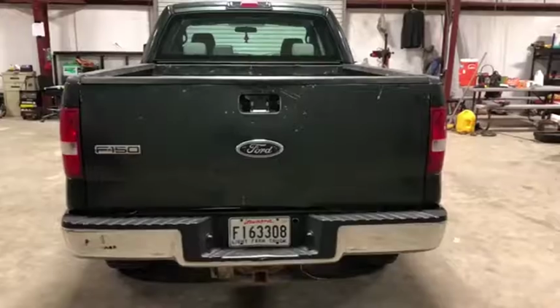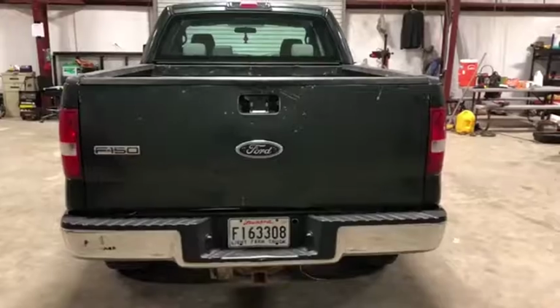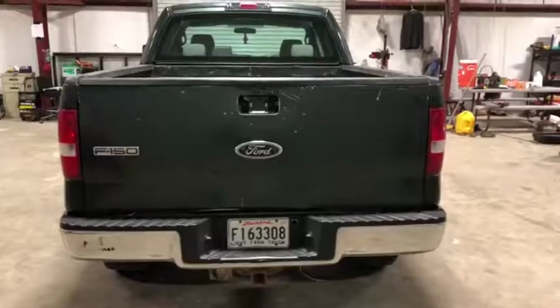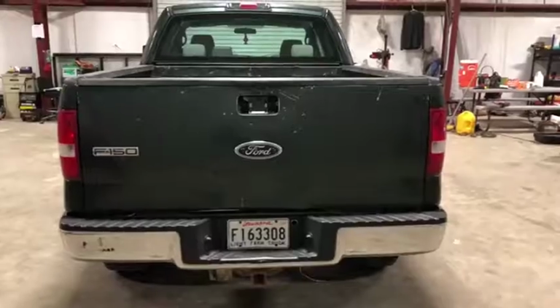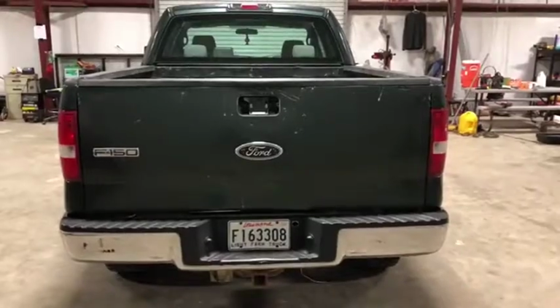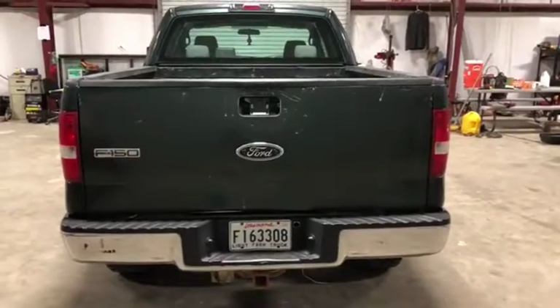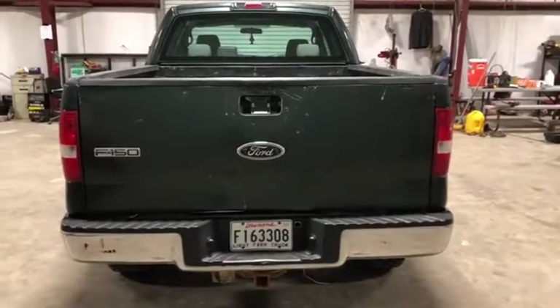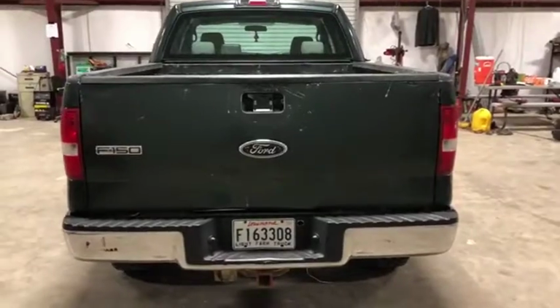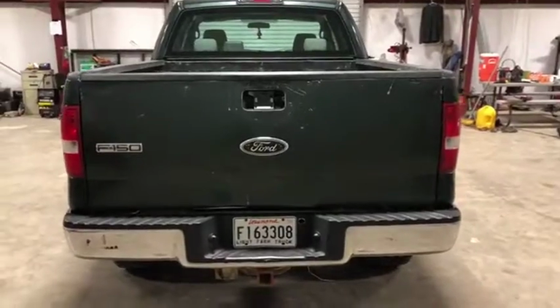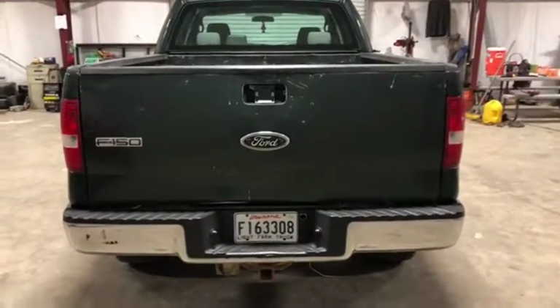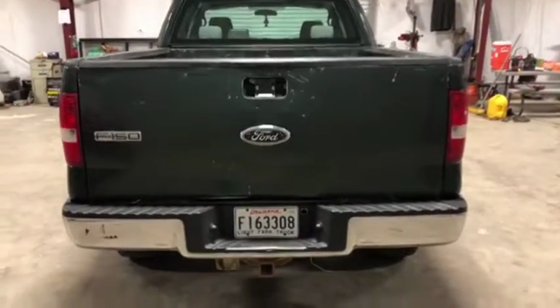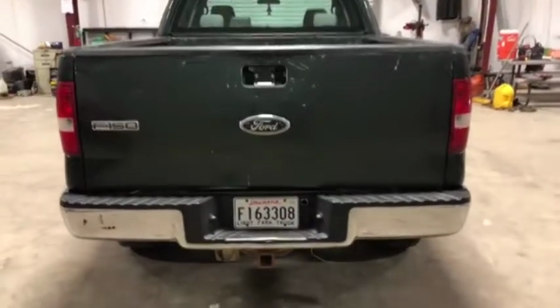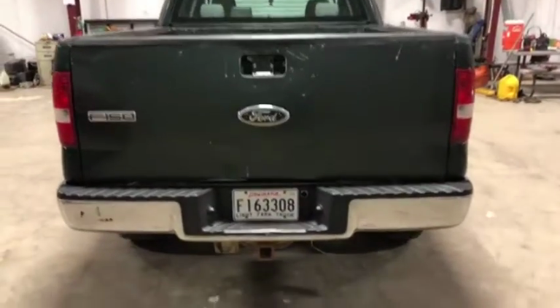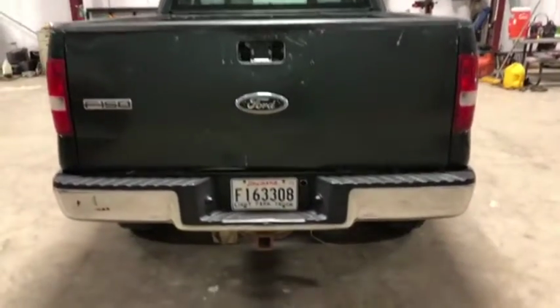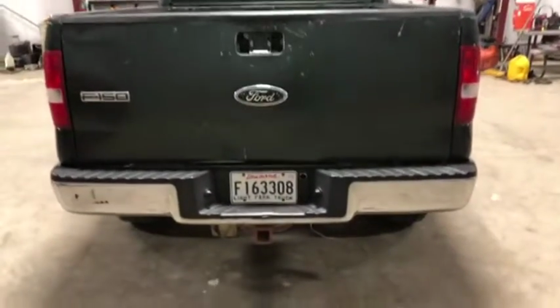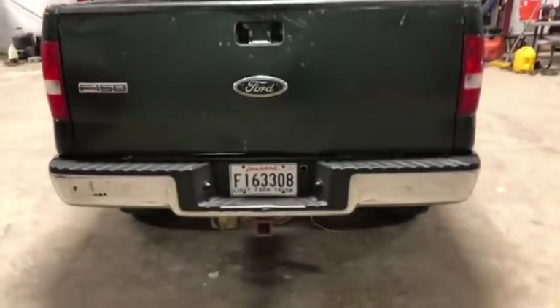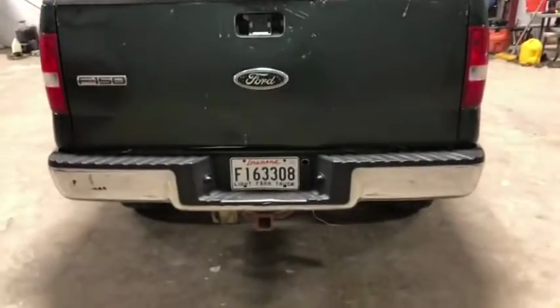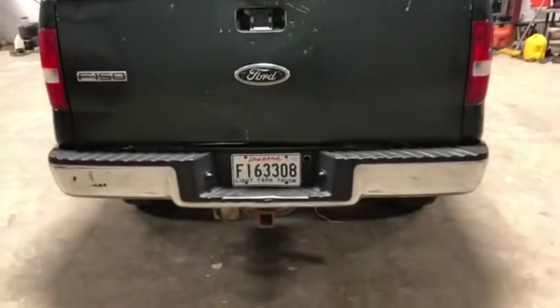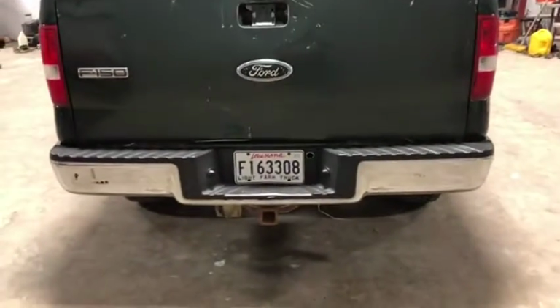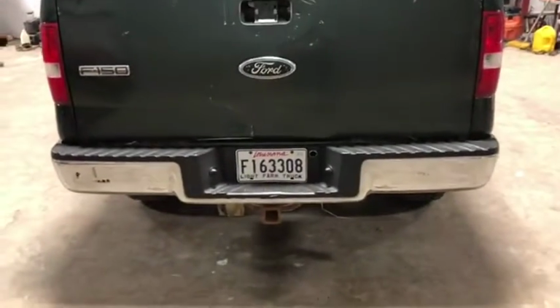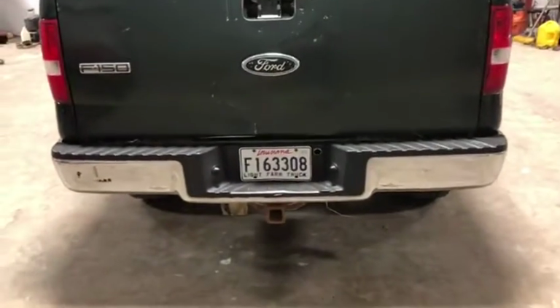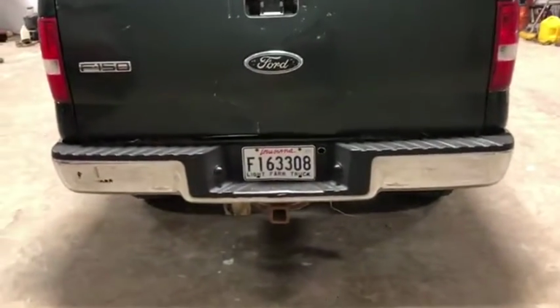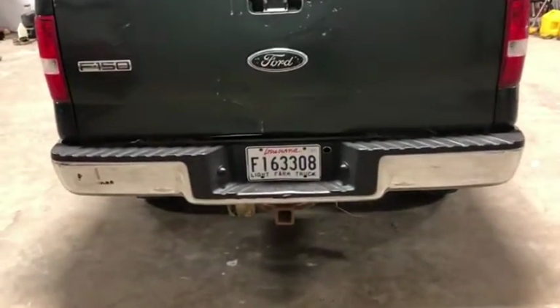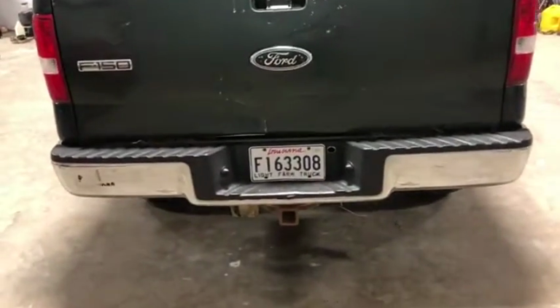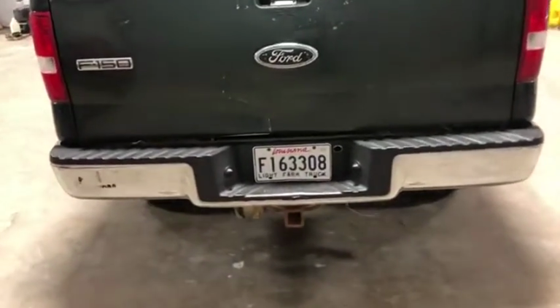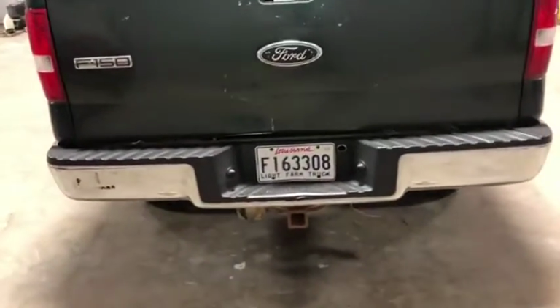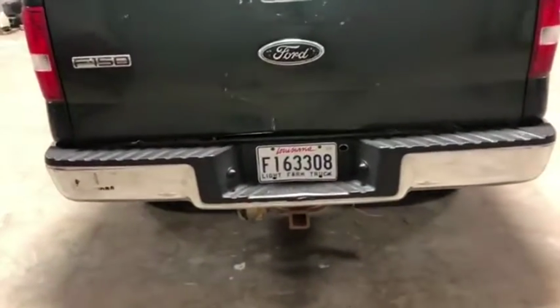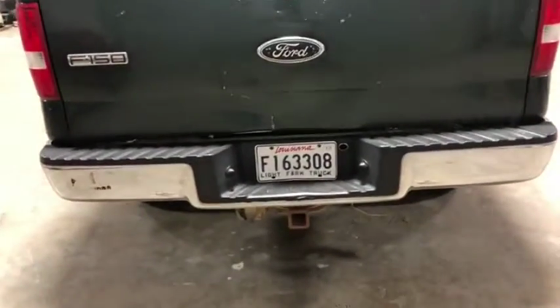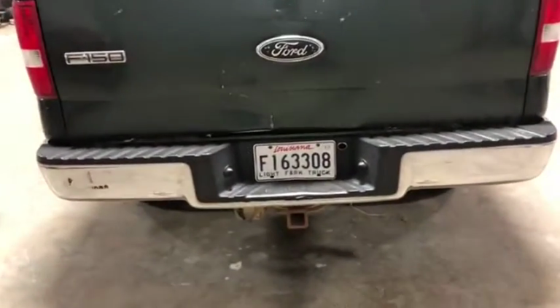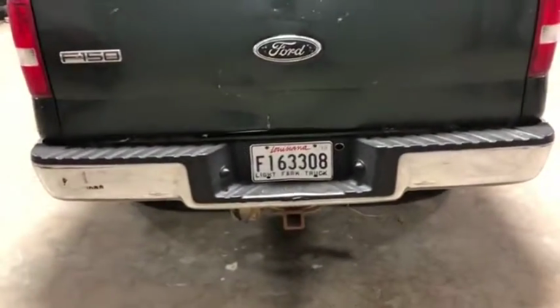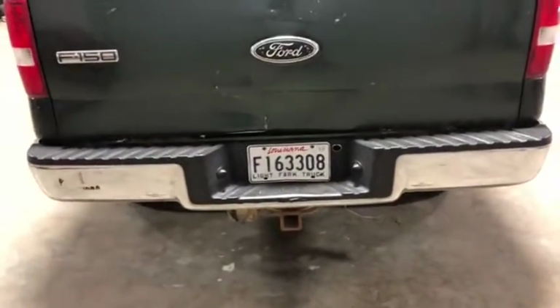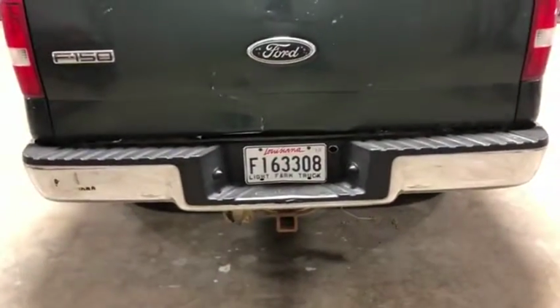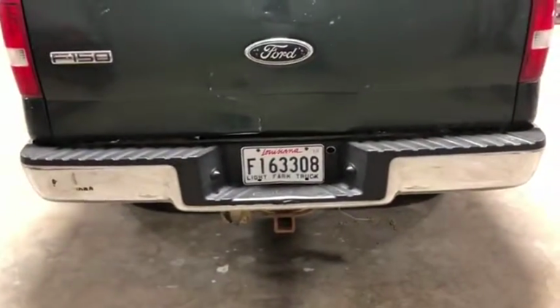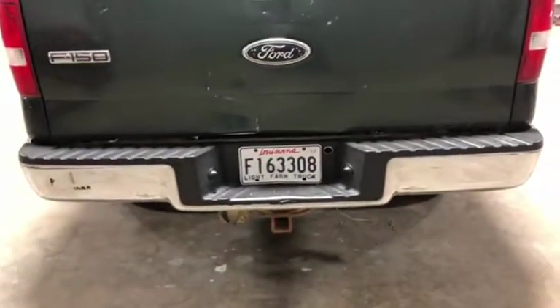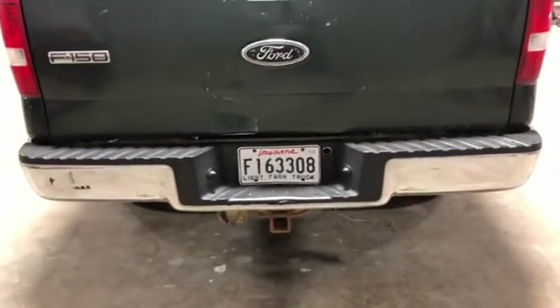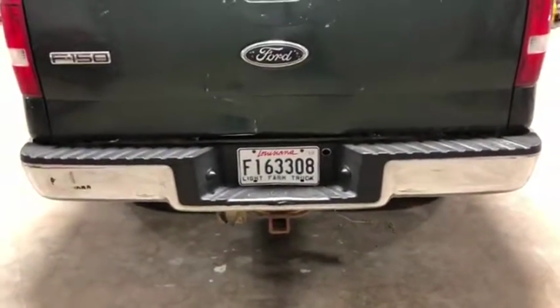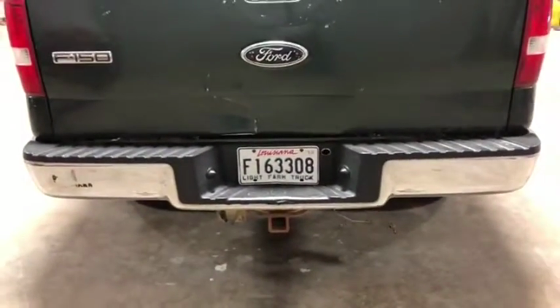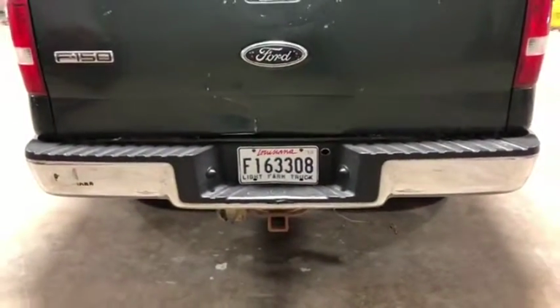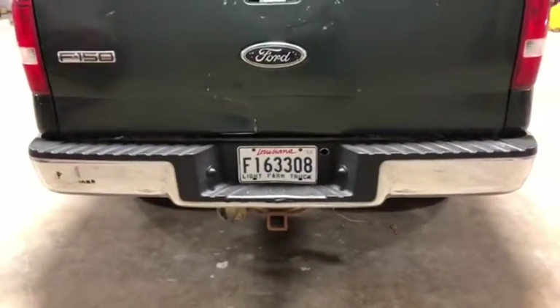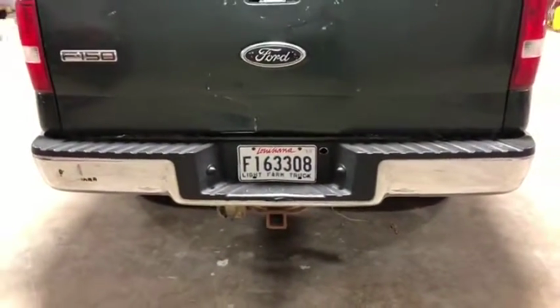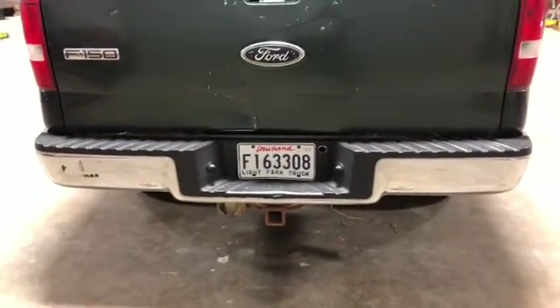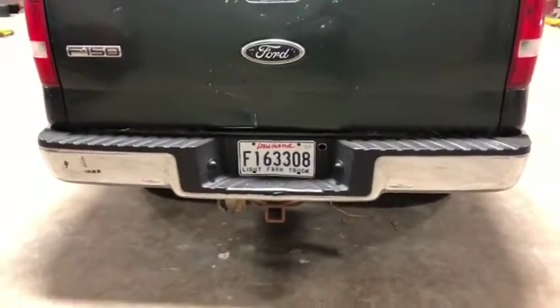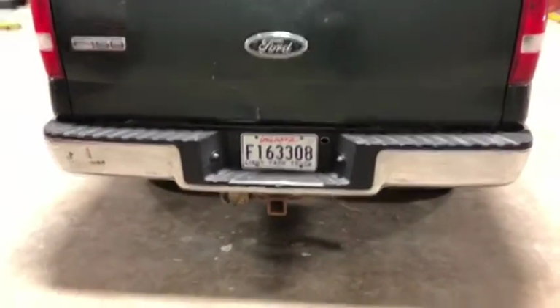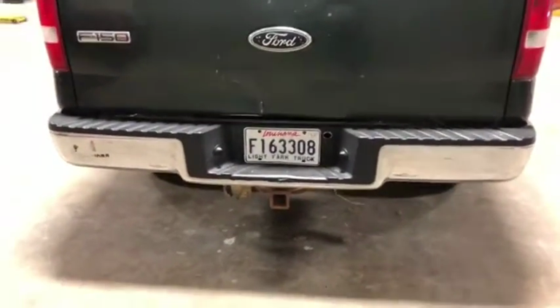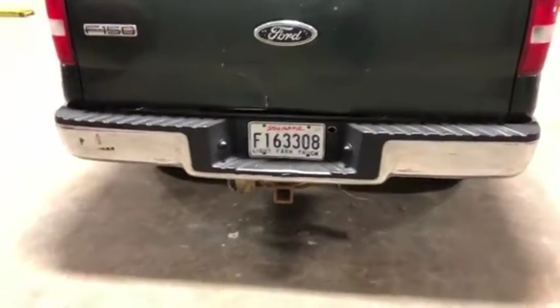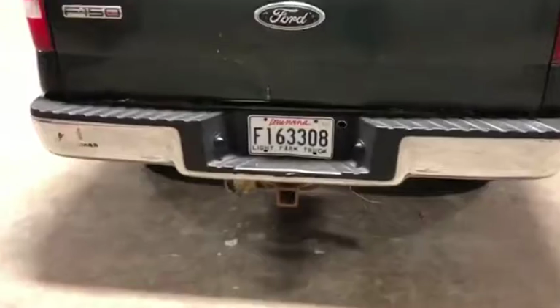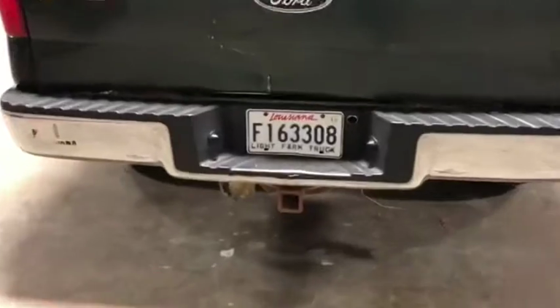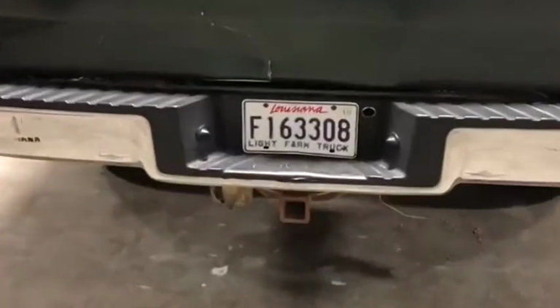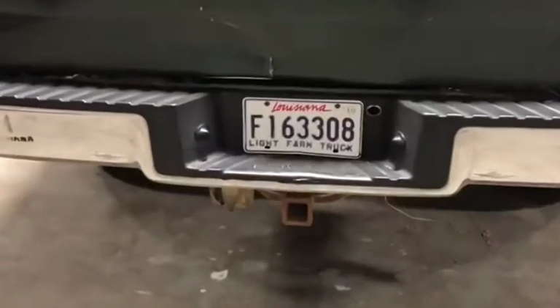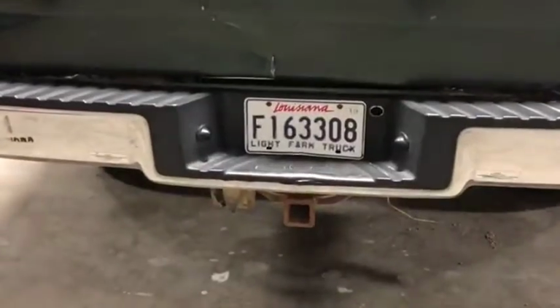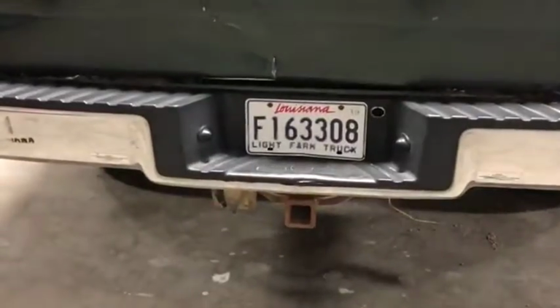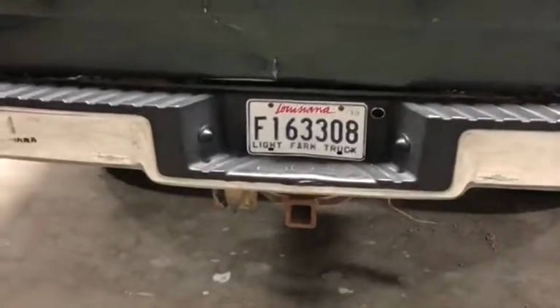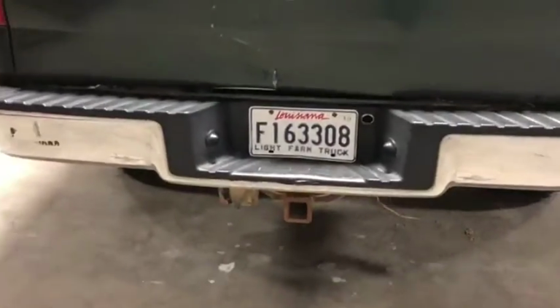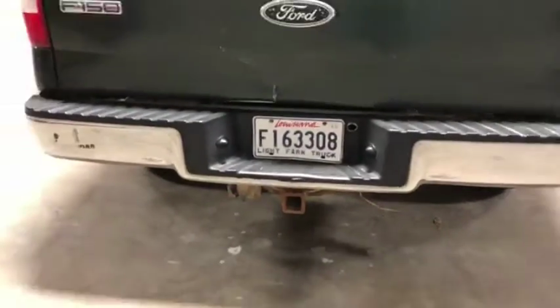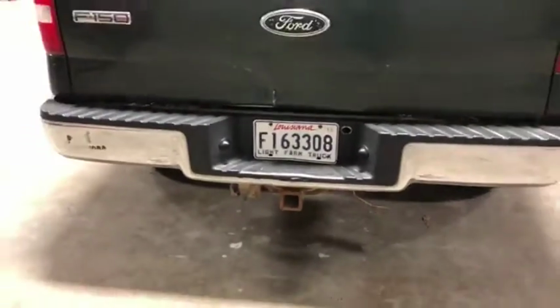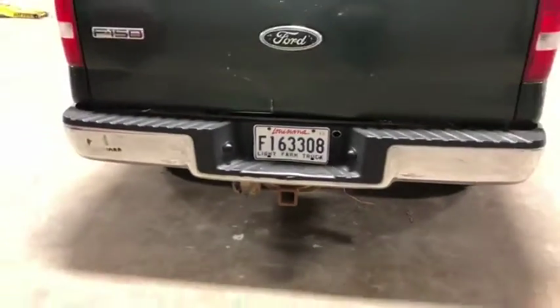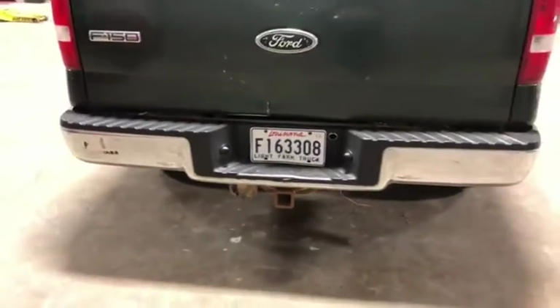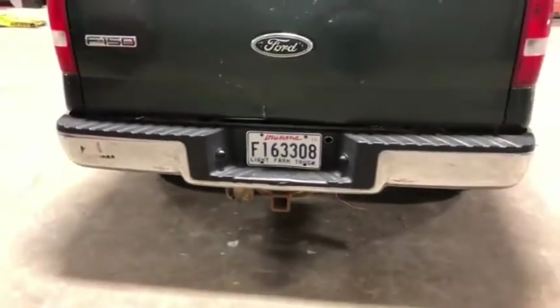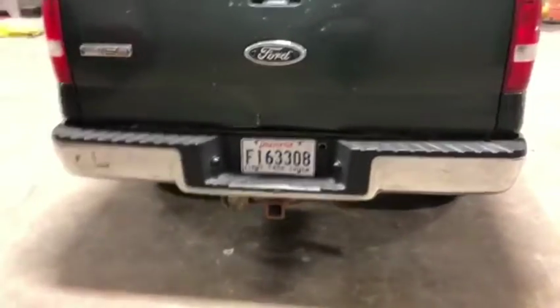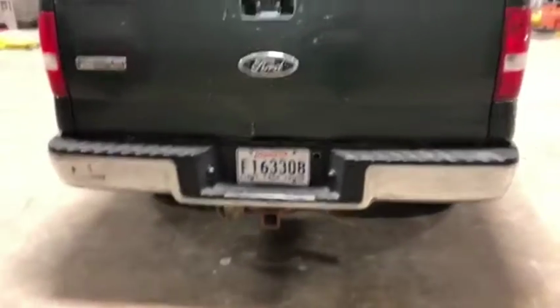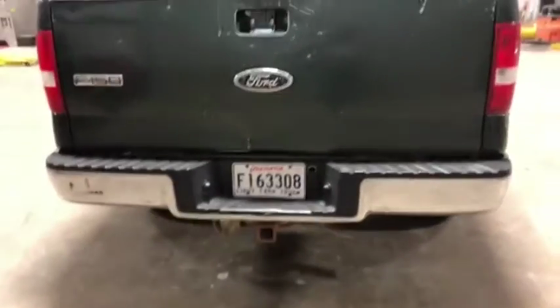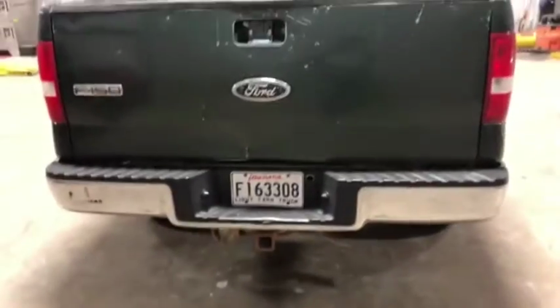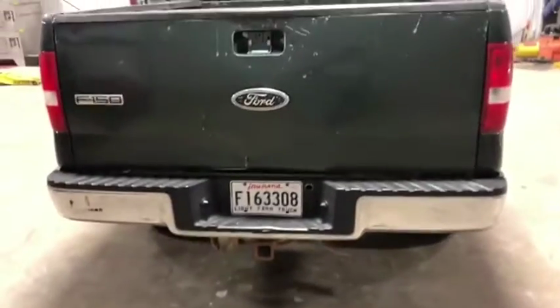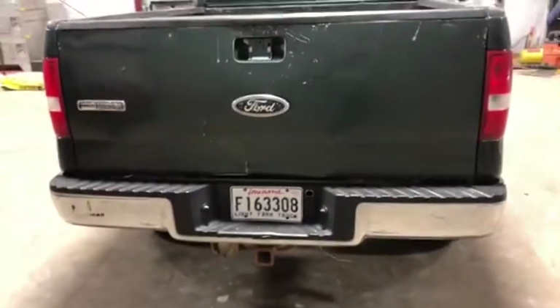Going on the back side here, you see it does have that 2-inch receiver, 7-way plug and the 4-way plug right there at the bottom. It does have that chrome bumper.